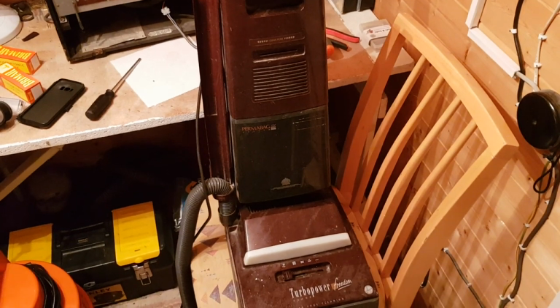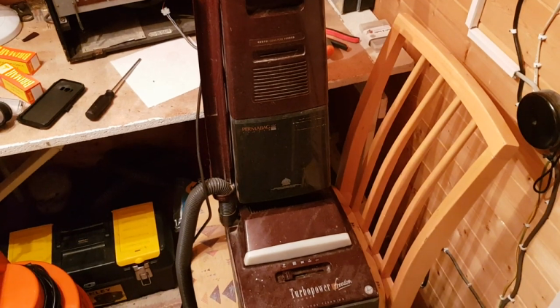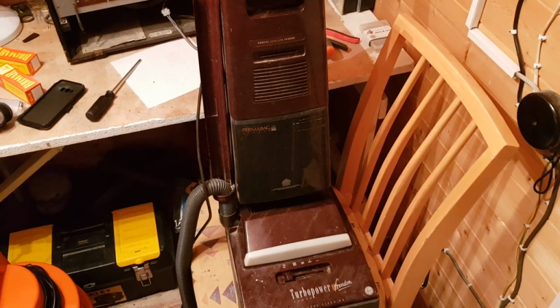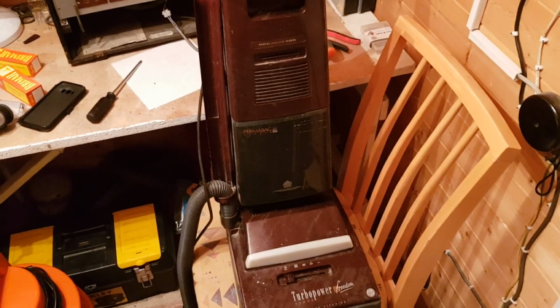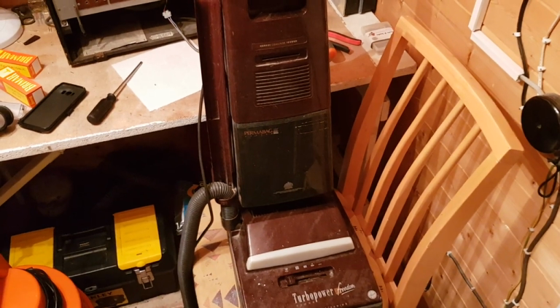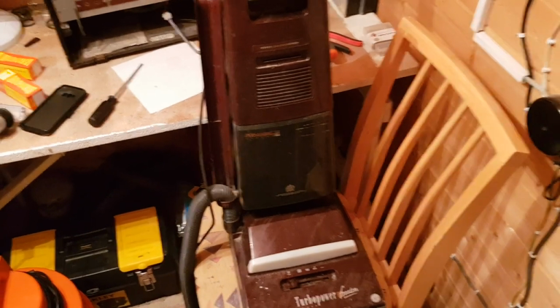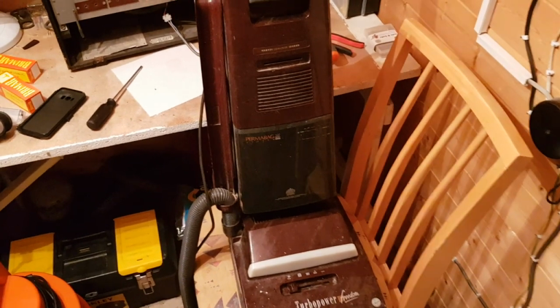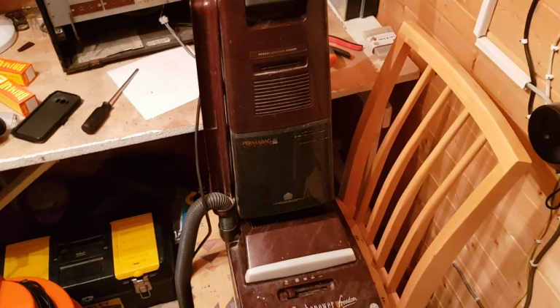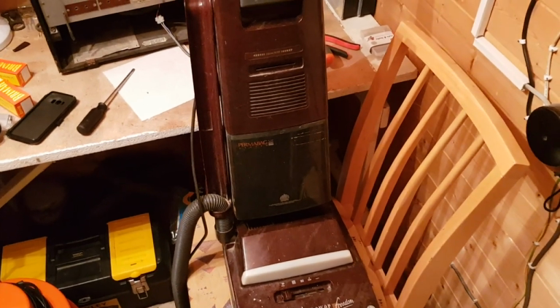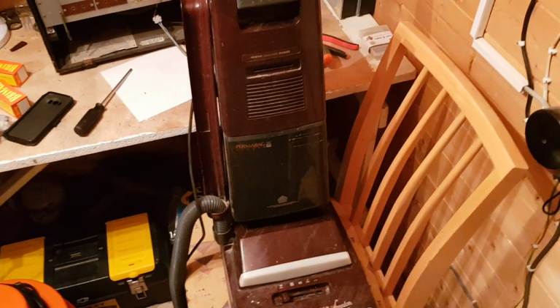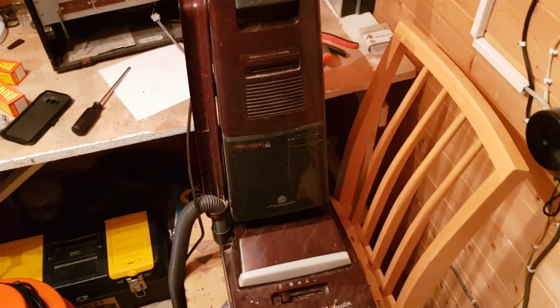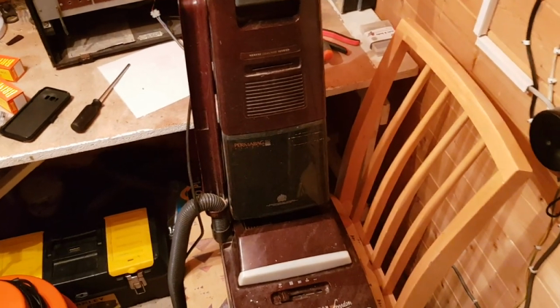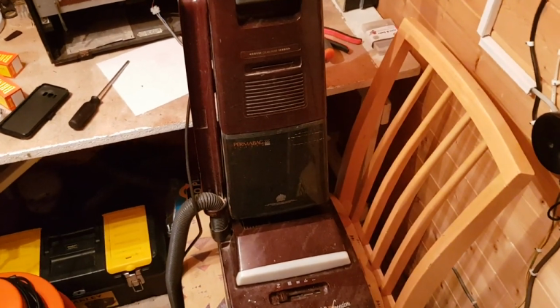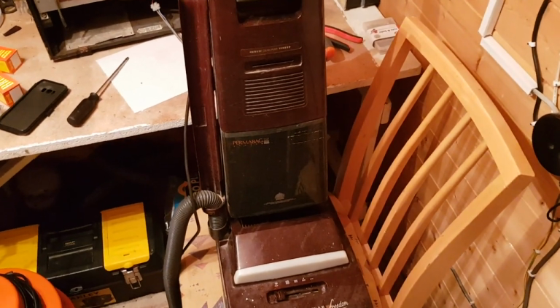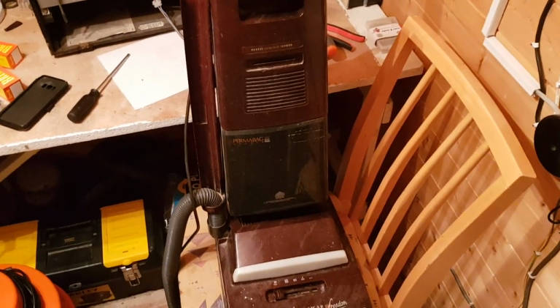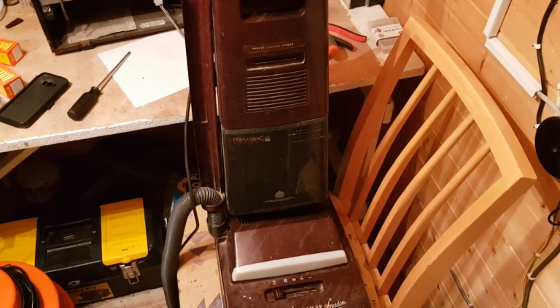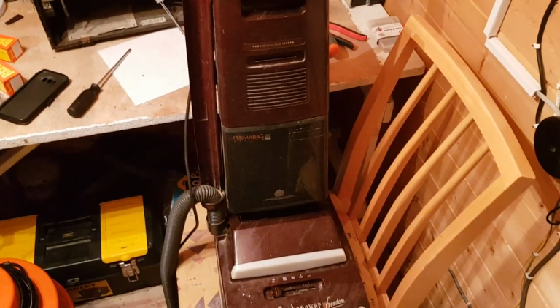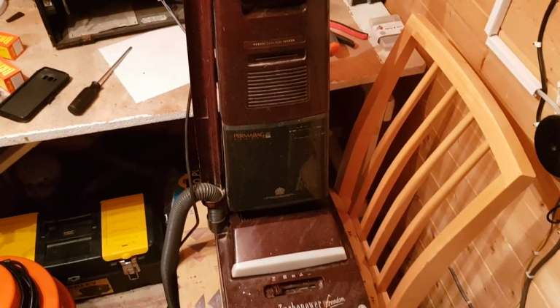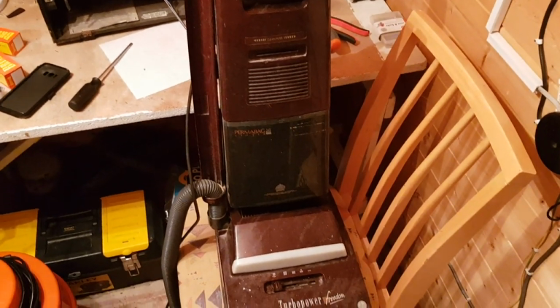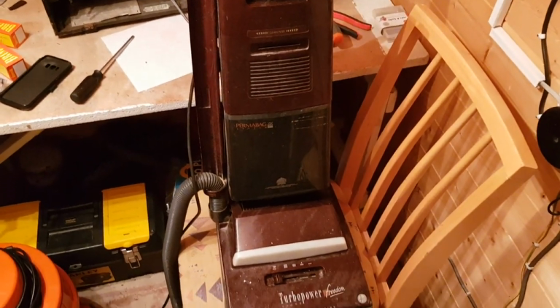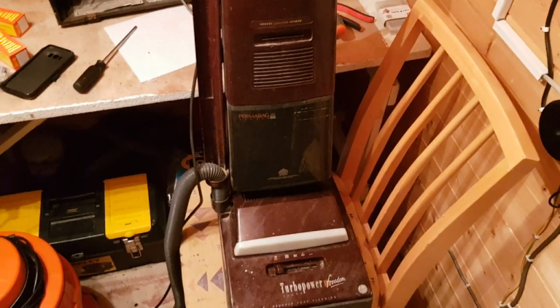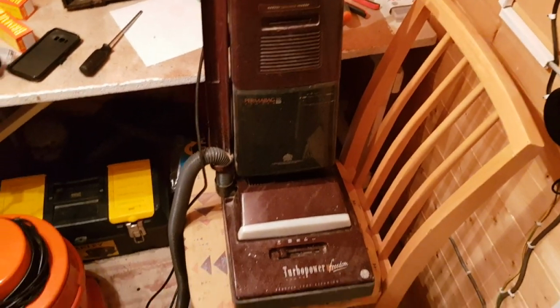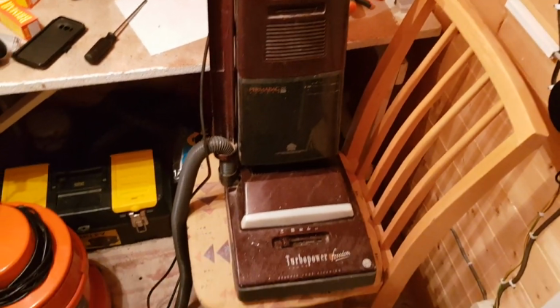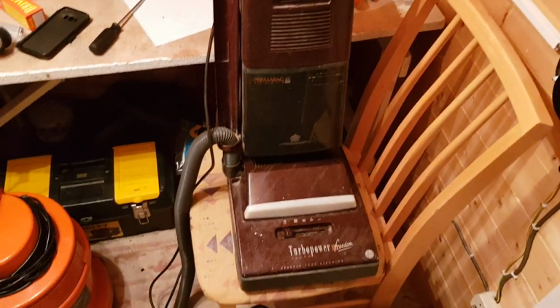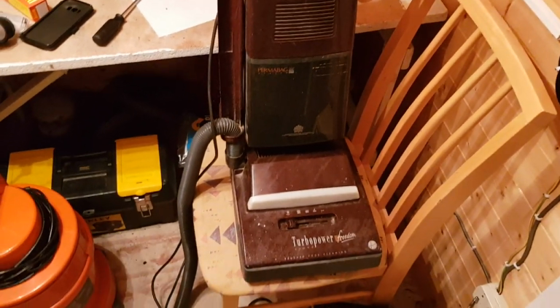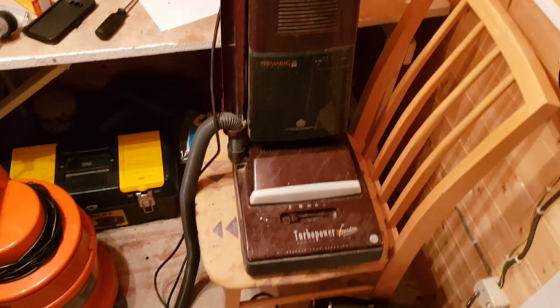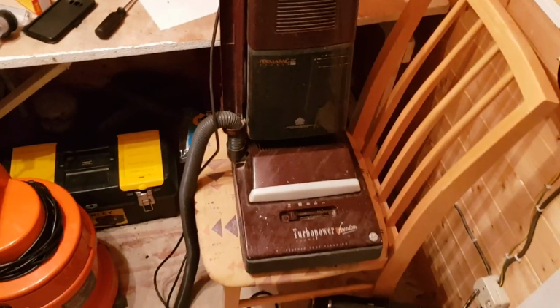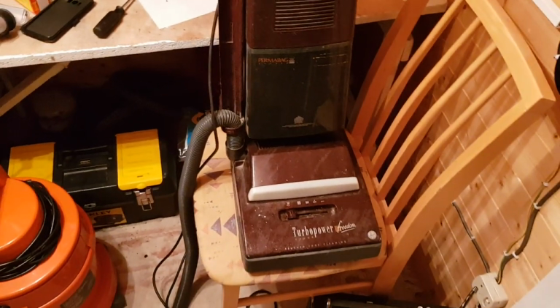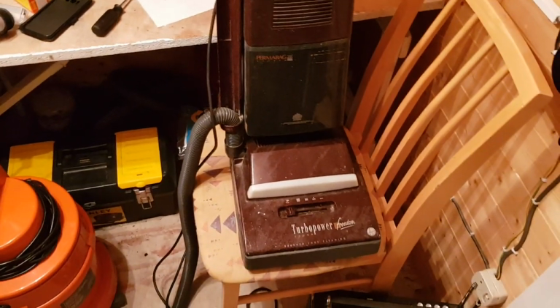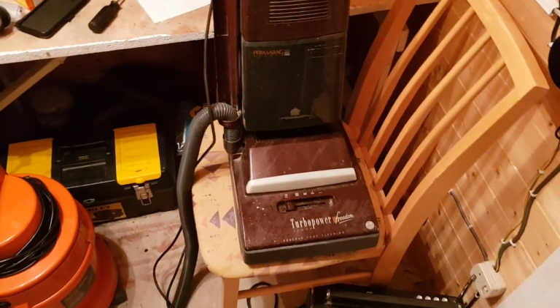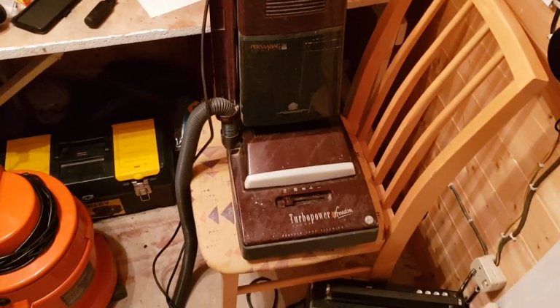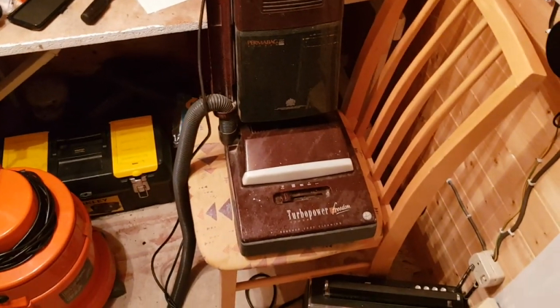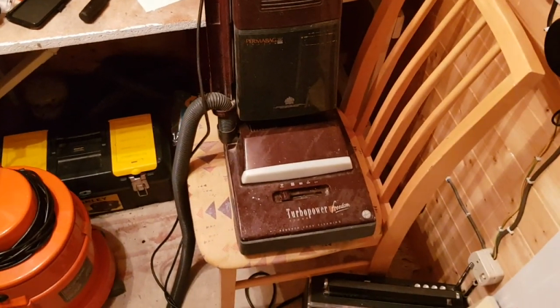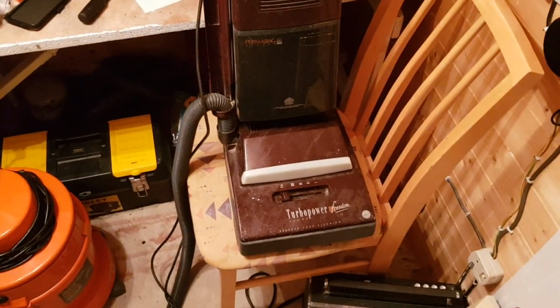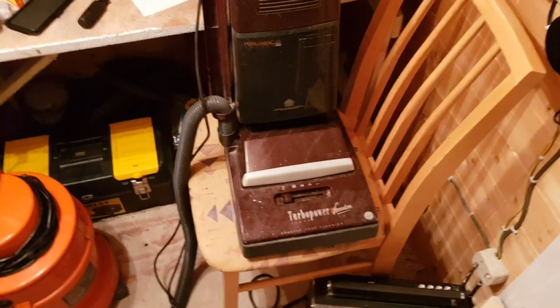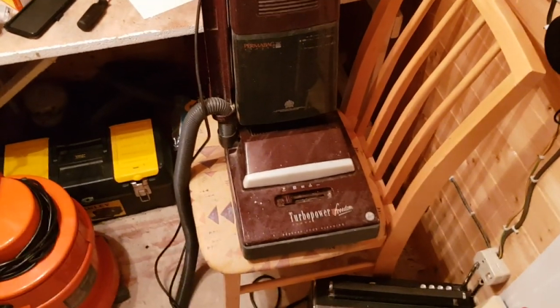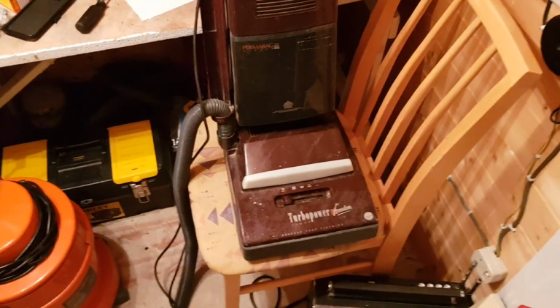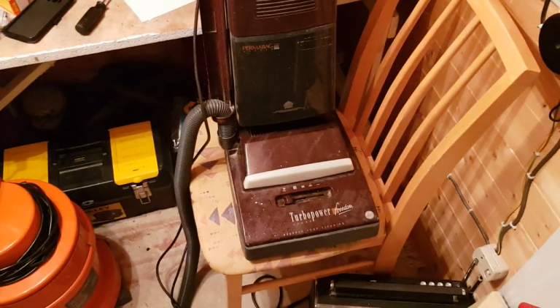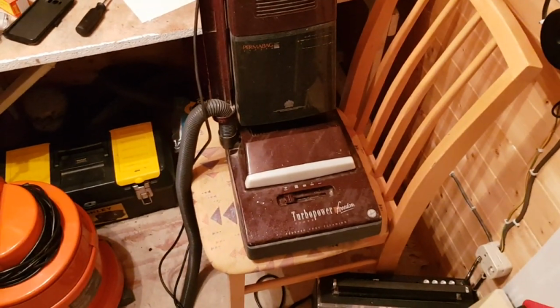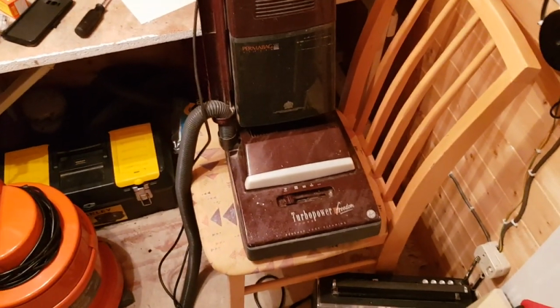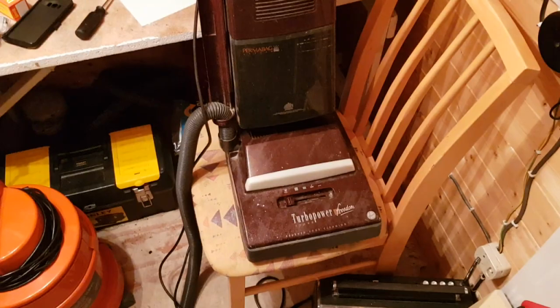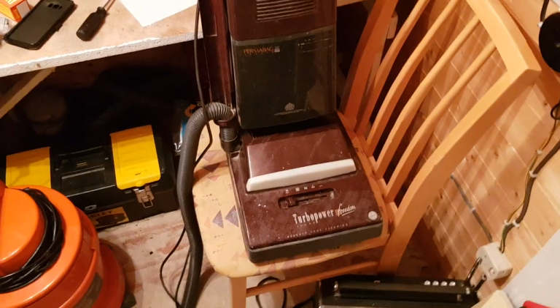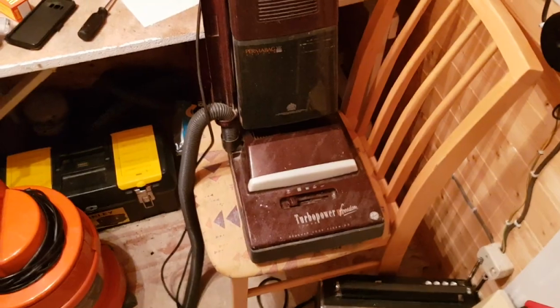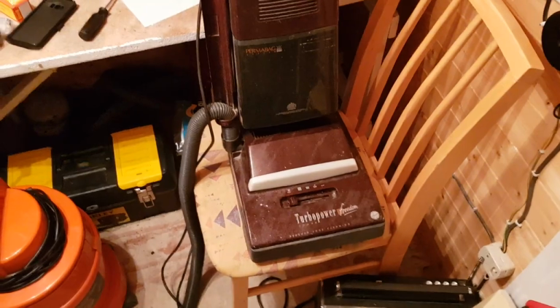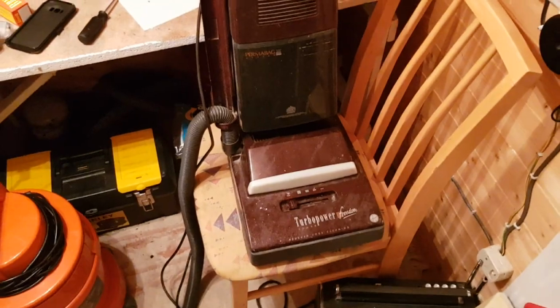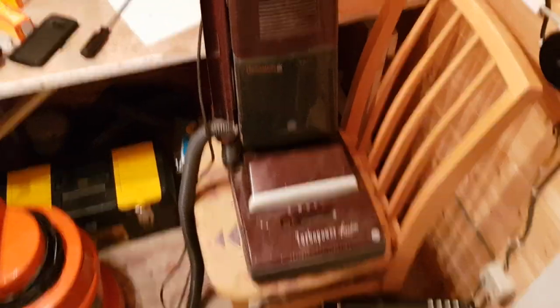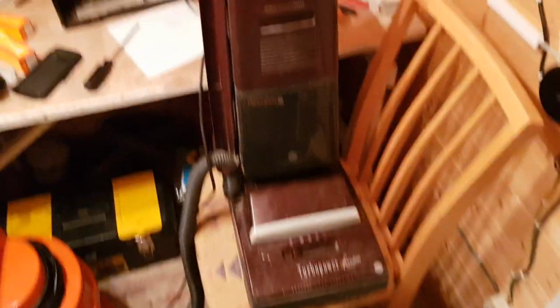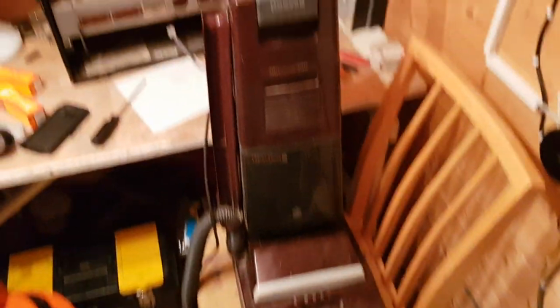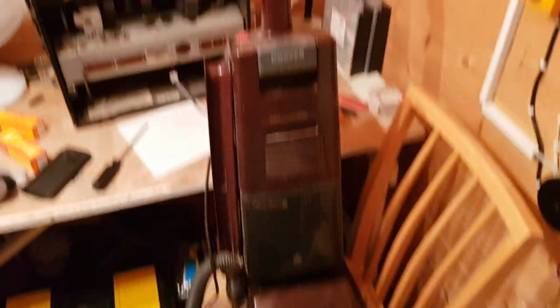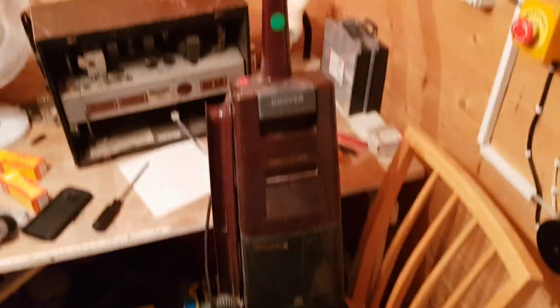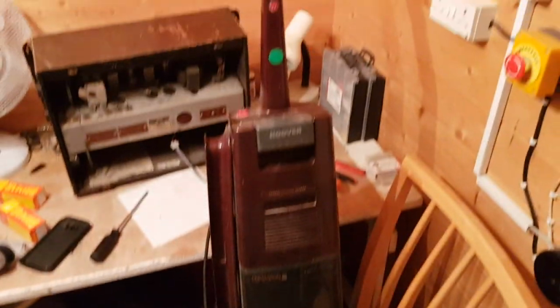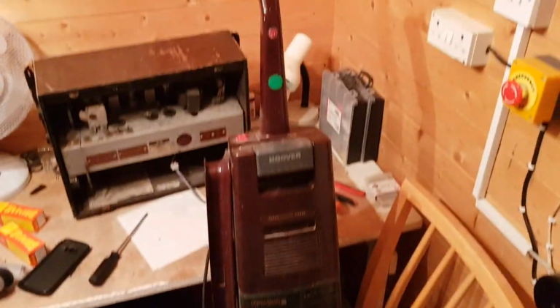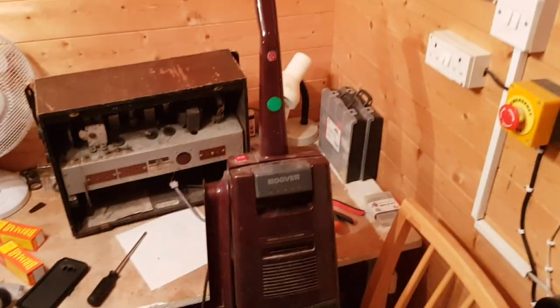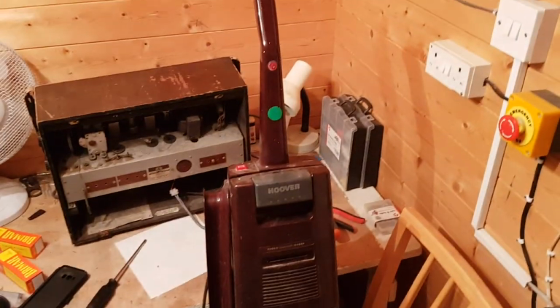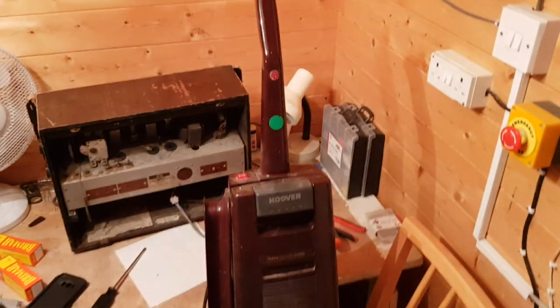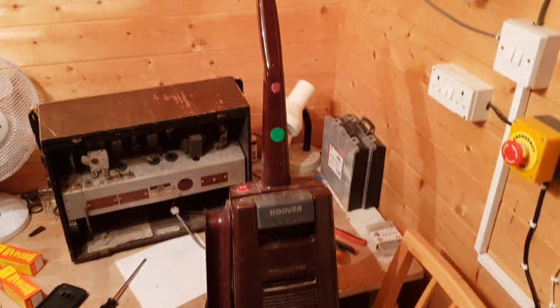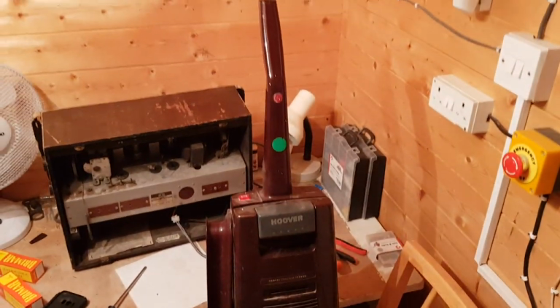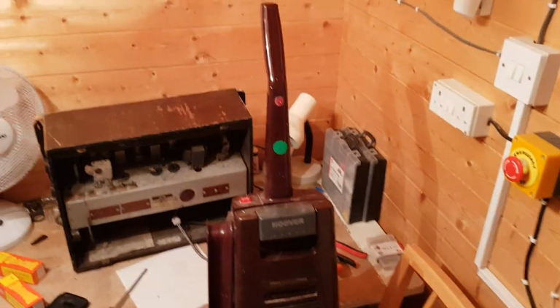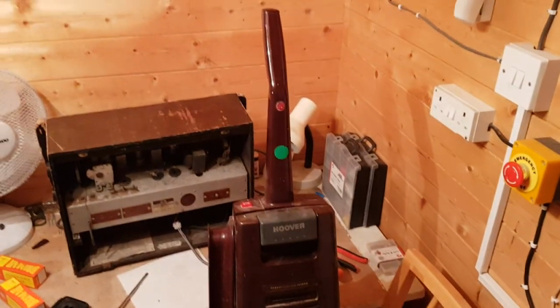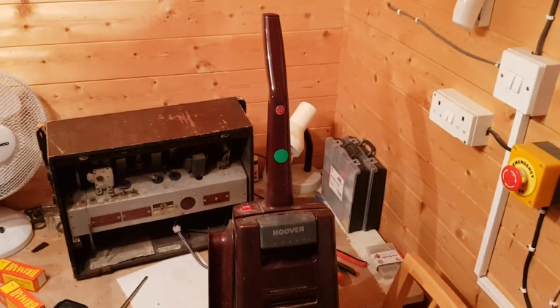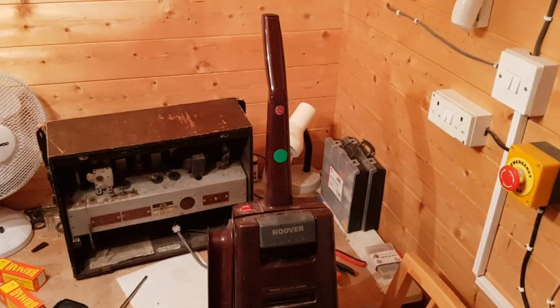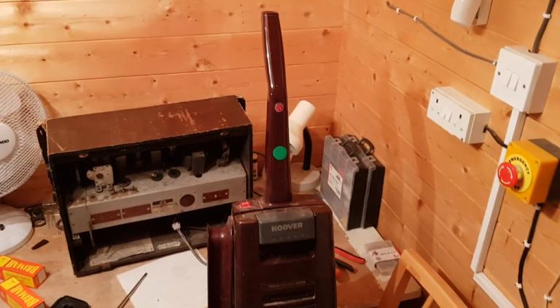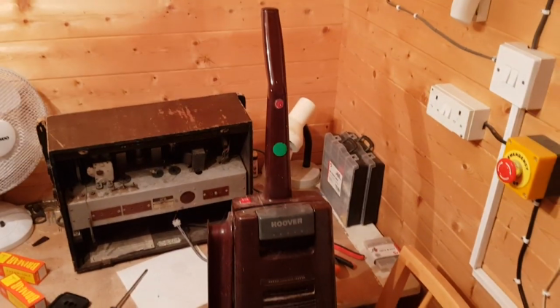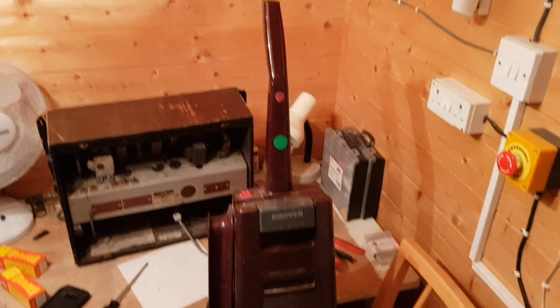Hello everybody. Today's trash find, well from the tip, is this Turbo Power Freedom.